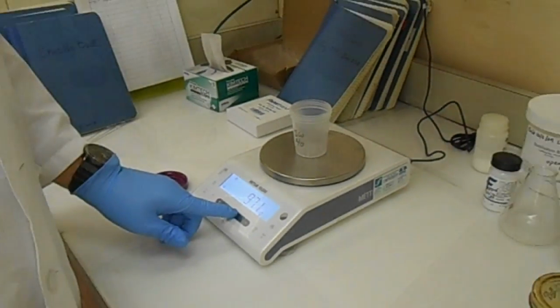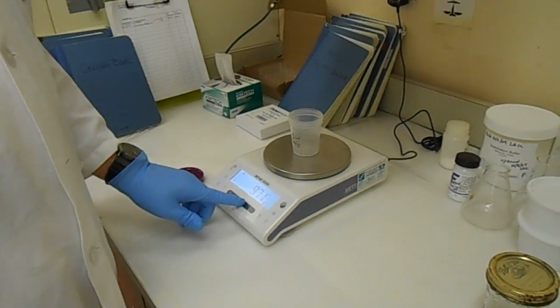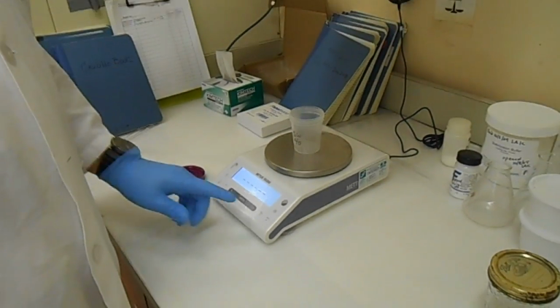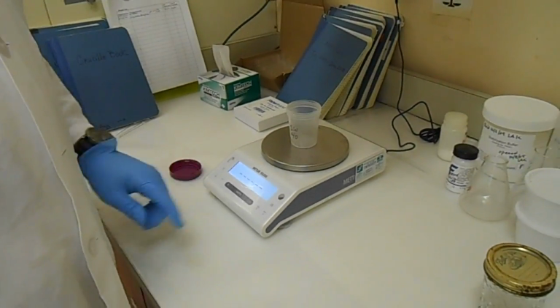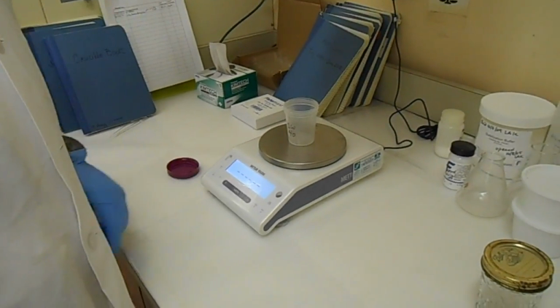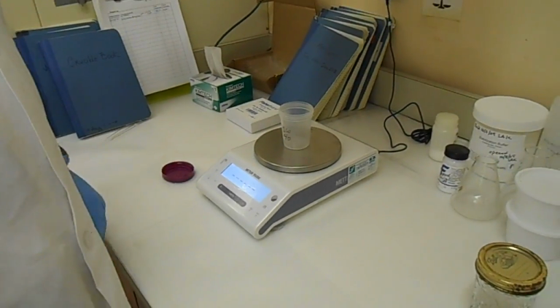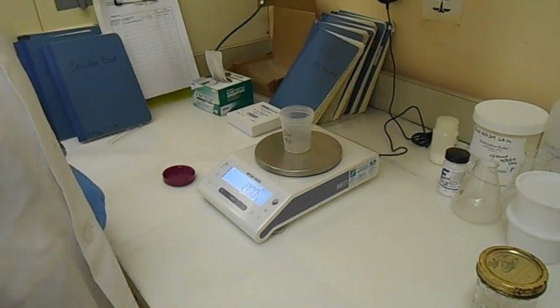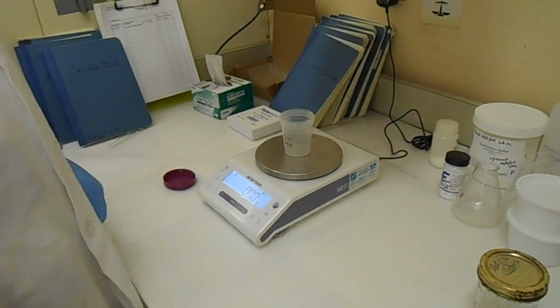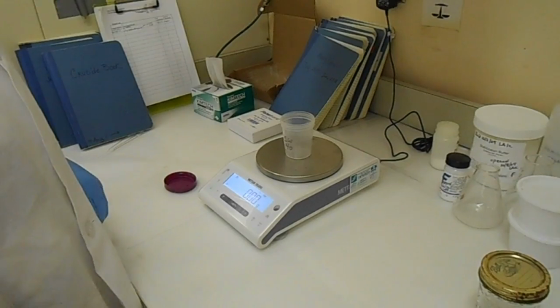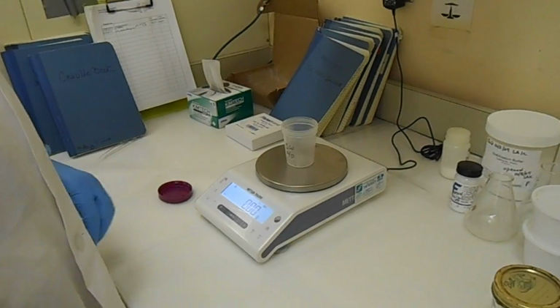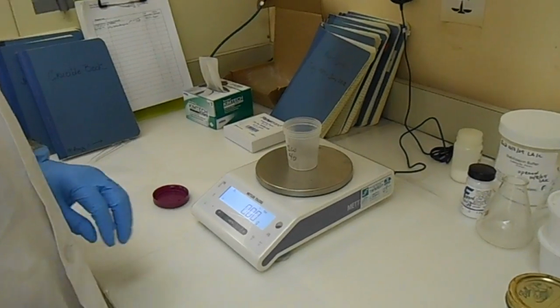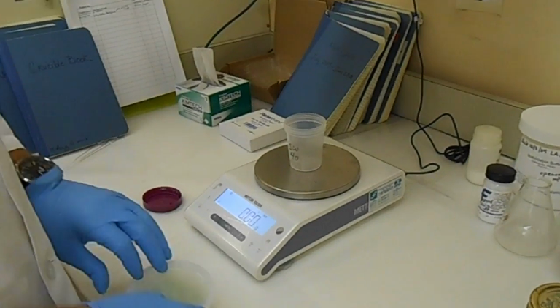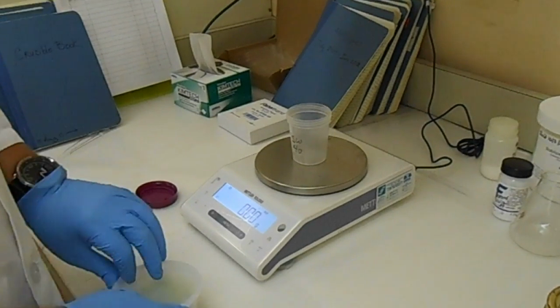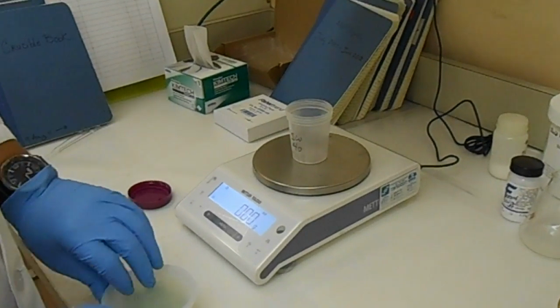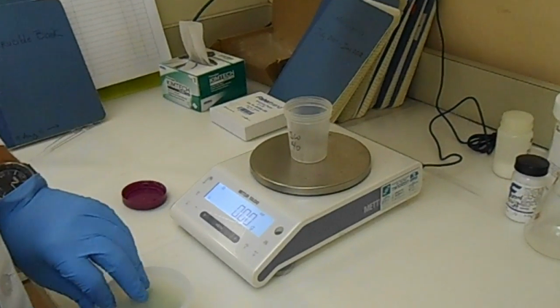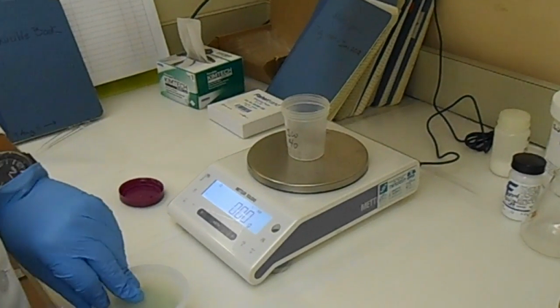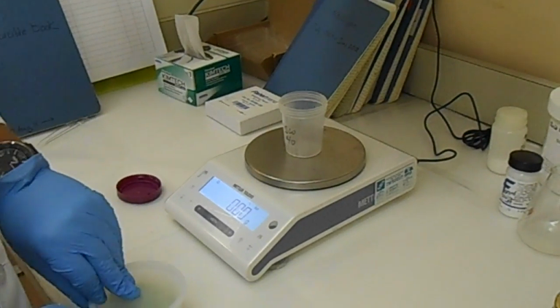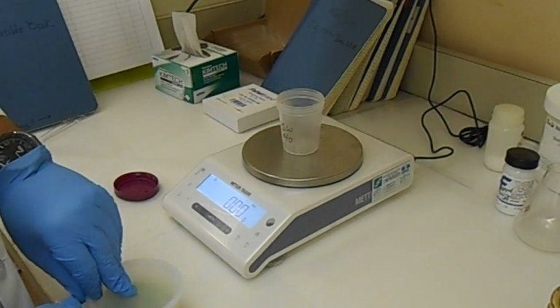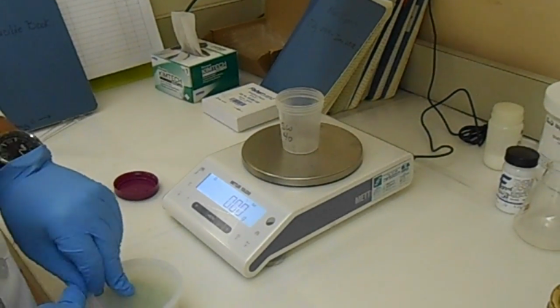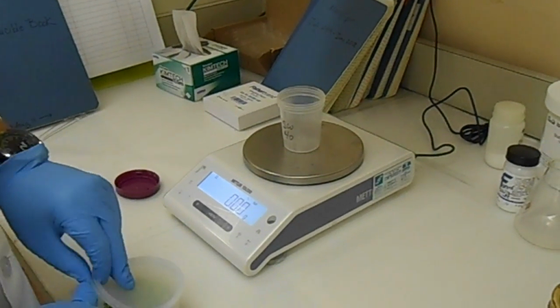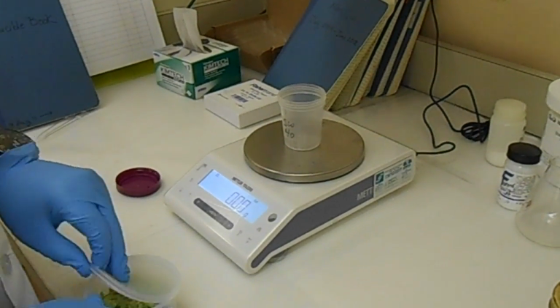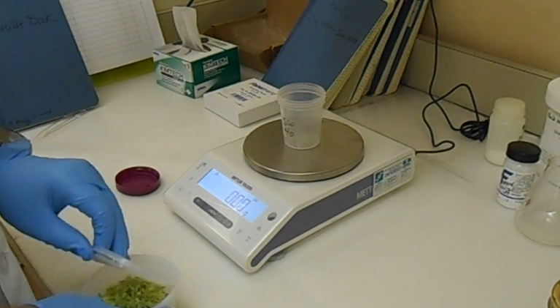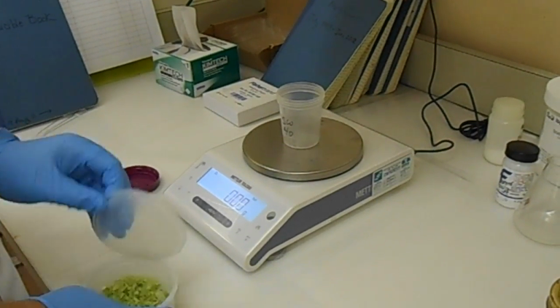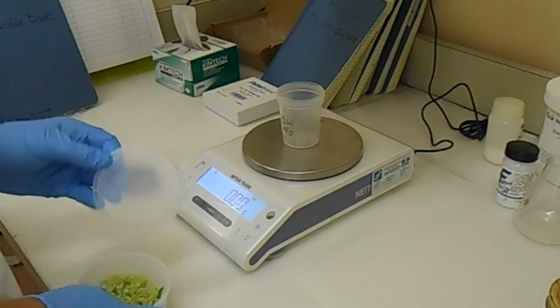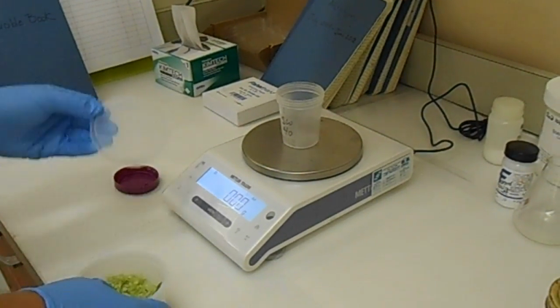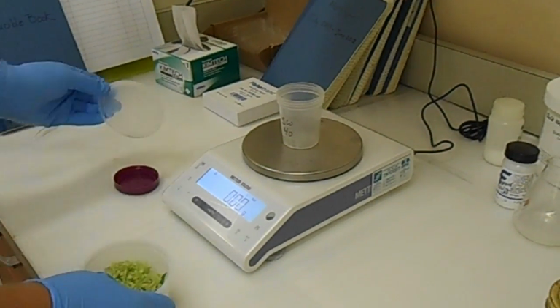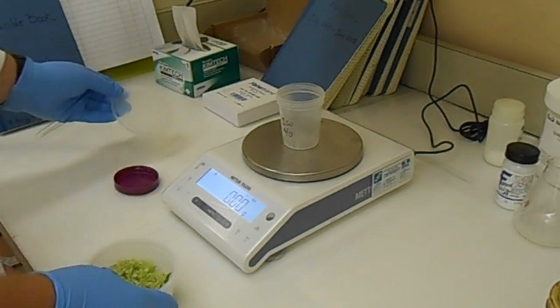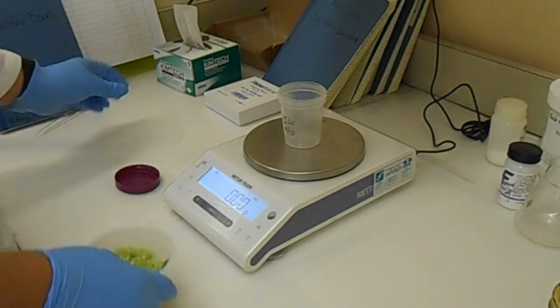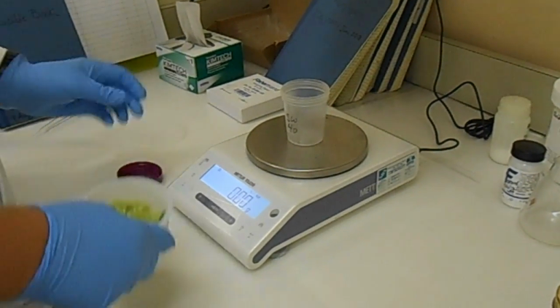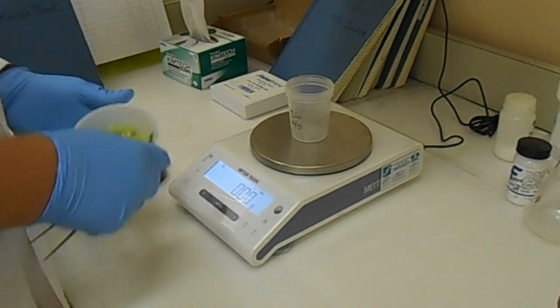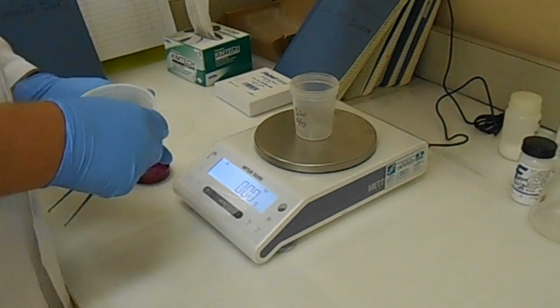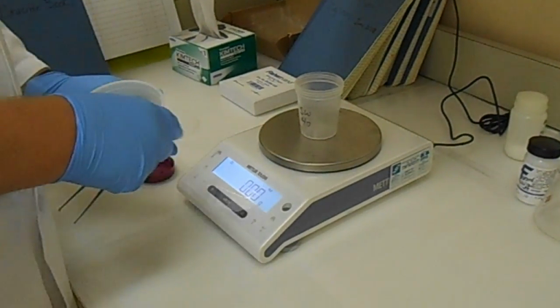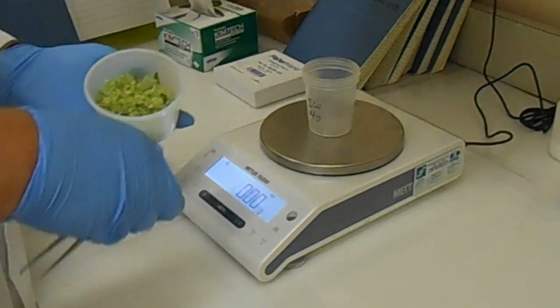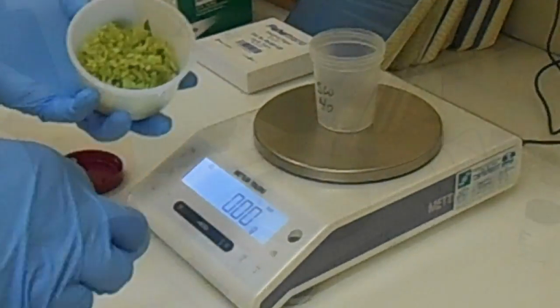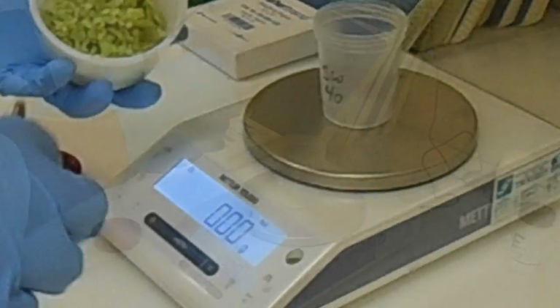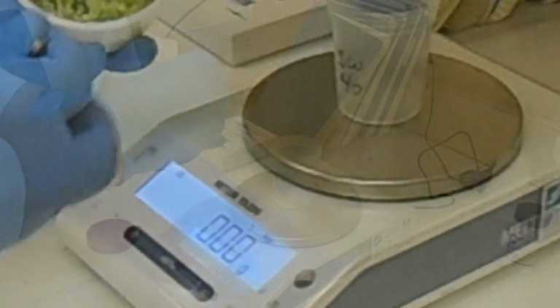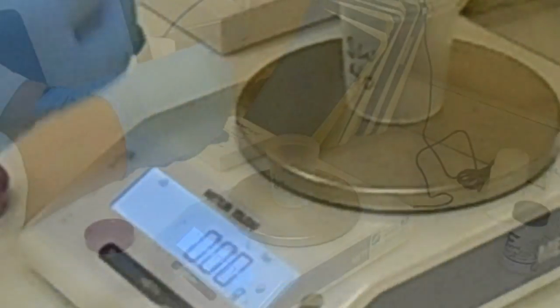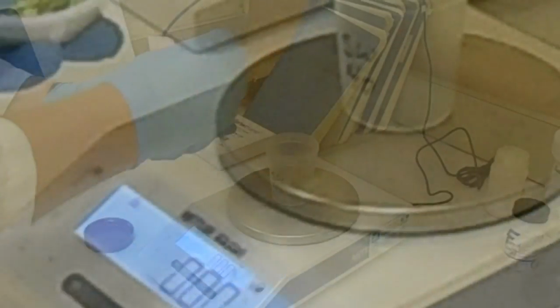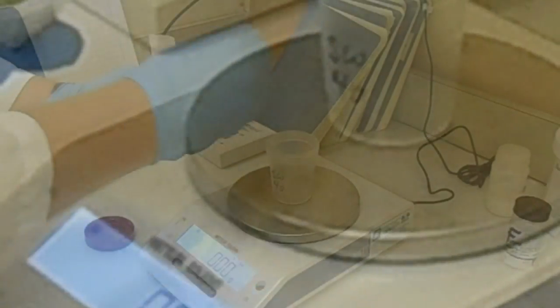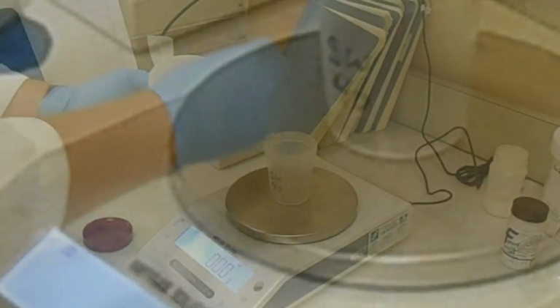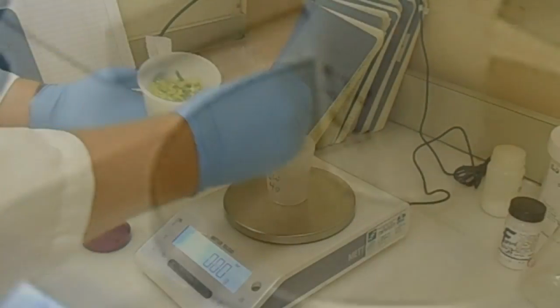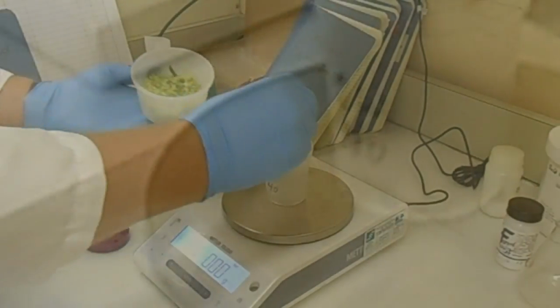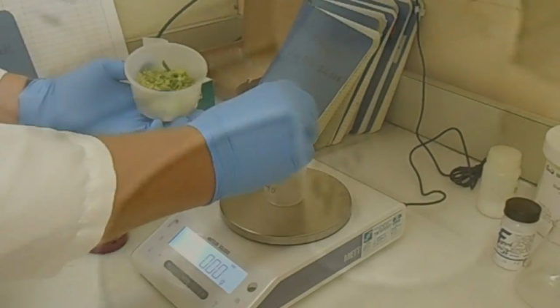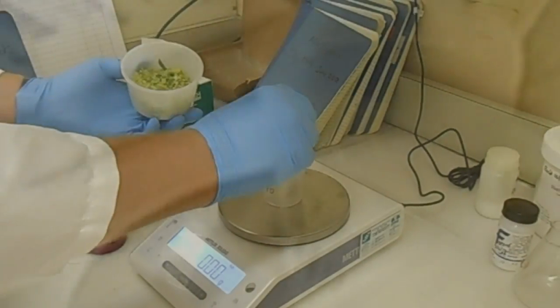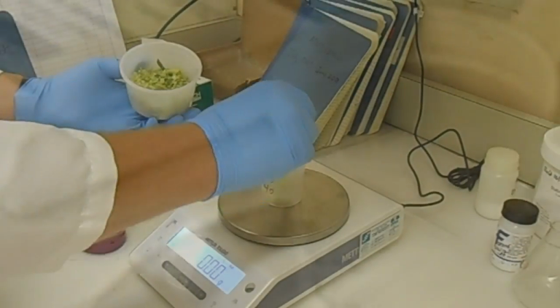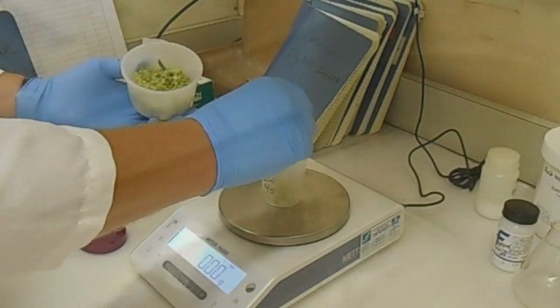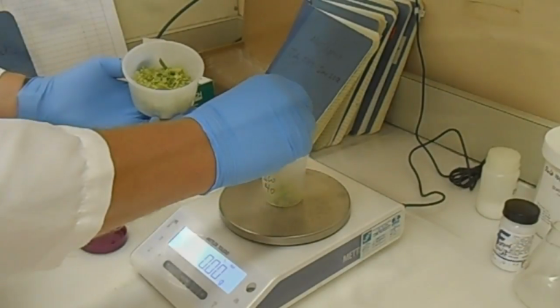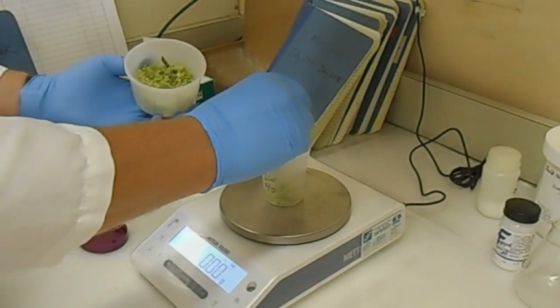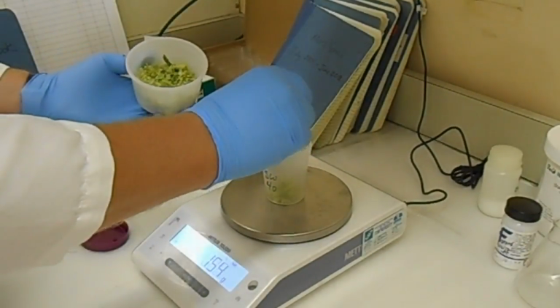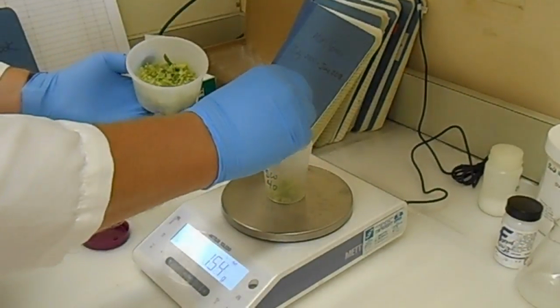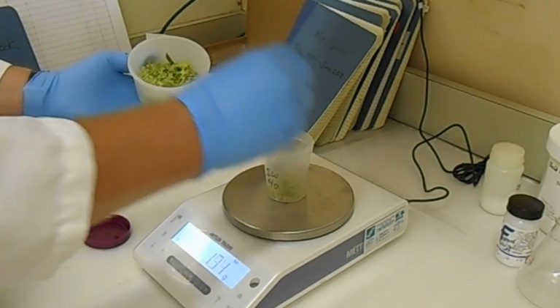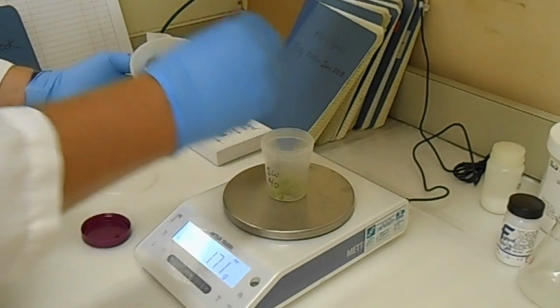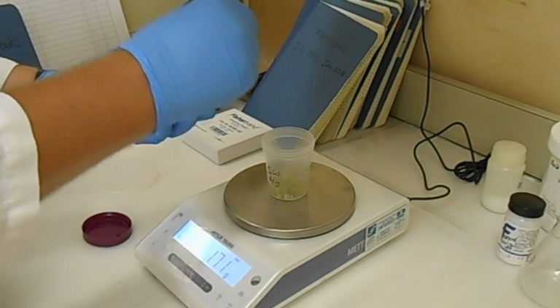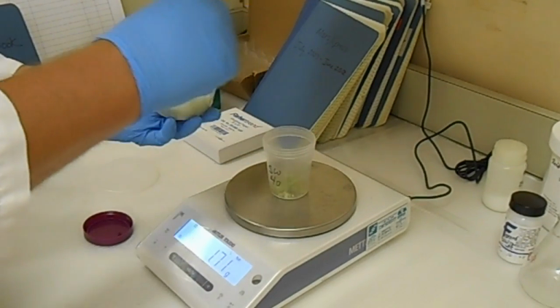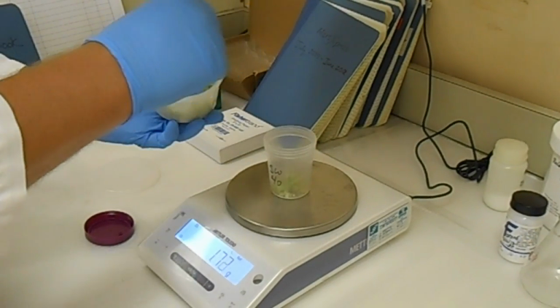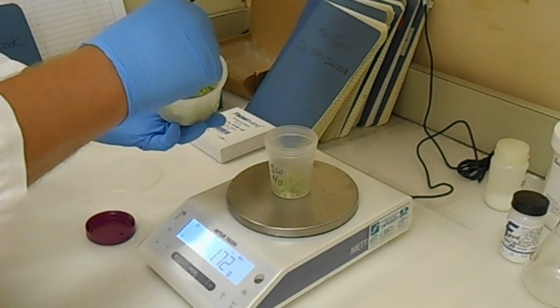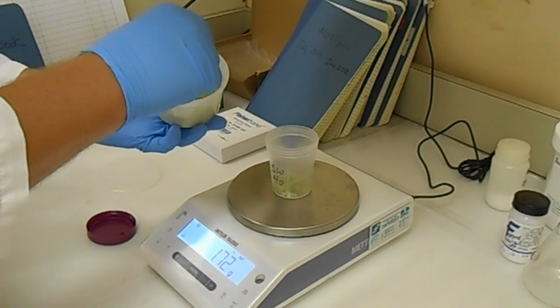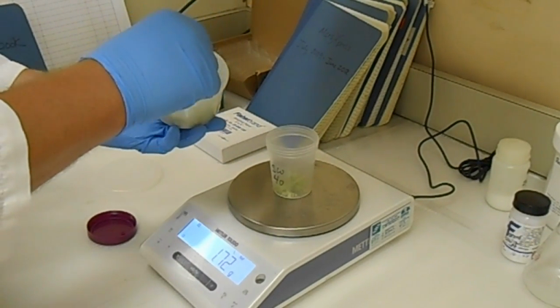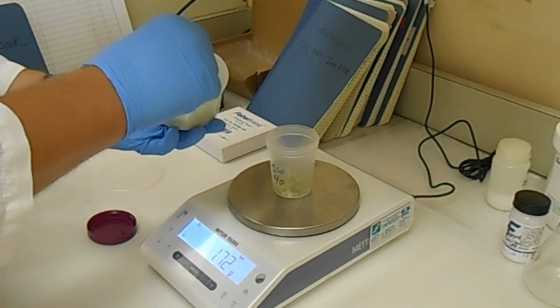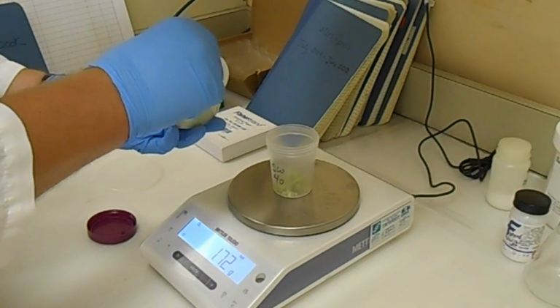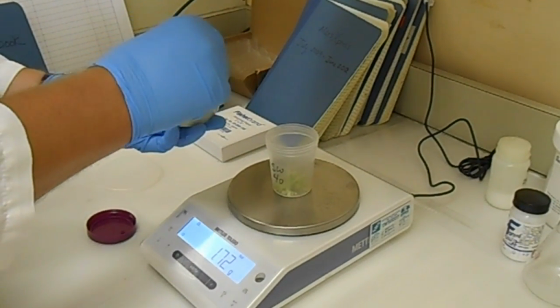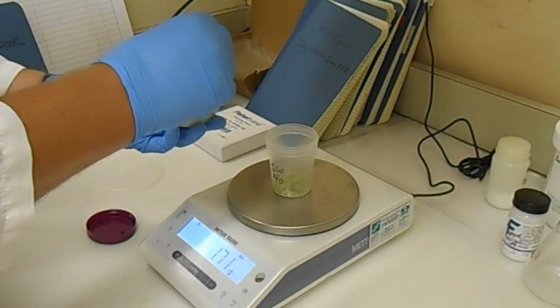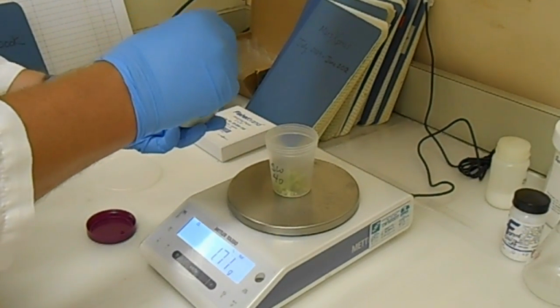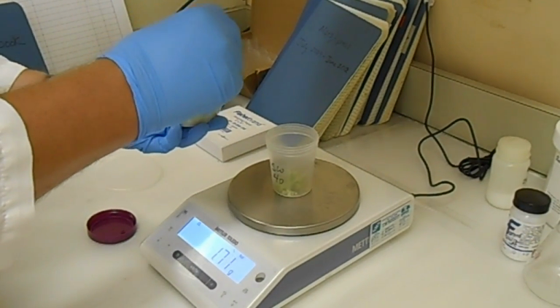The next step of the test, we're going to weigh five grams into the specimen cup, and we'll also weigh five grams into the small mason jar.